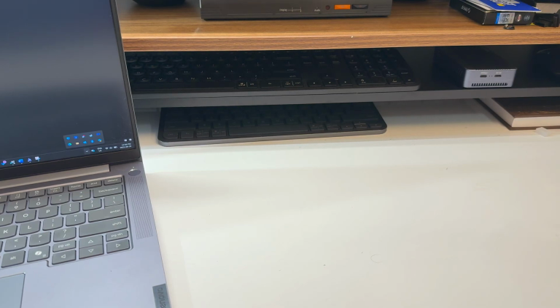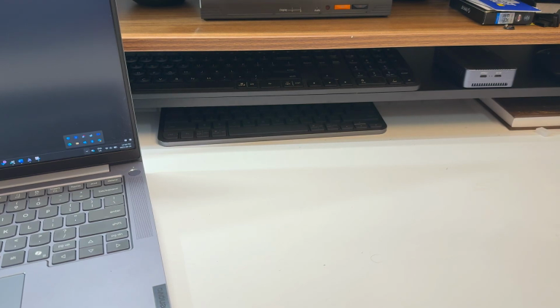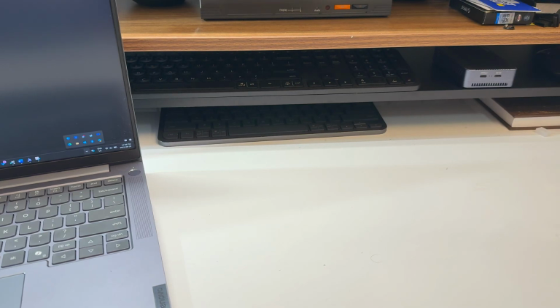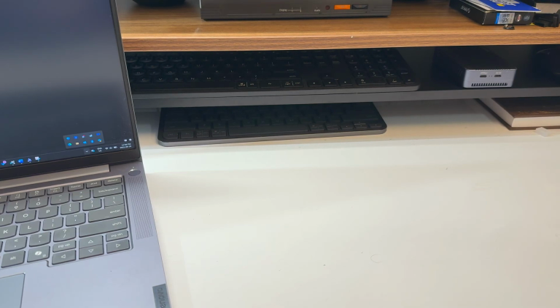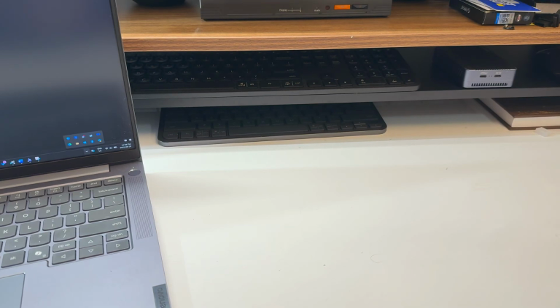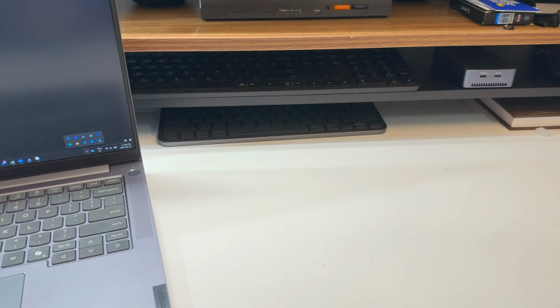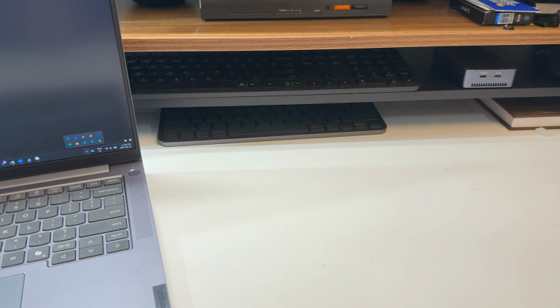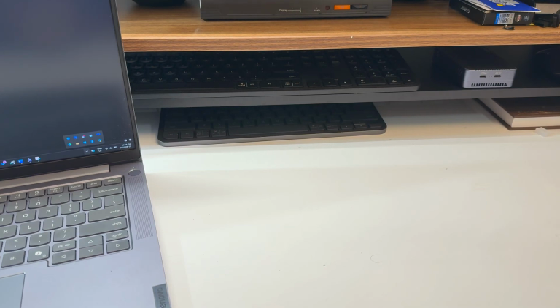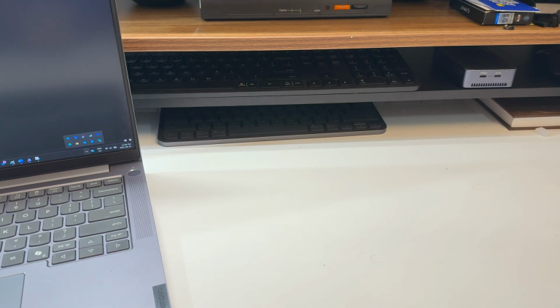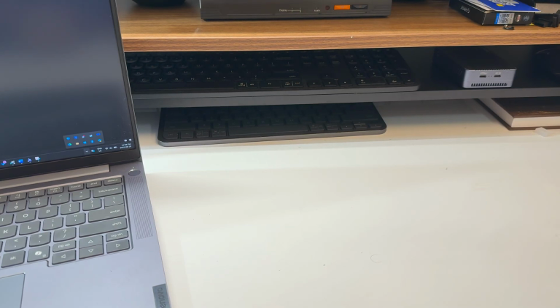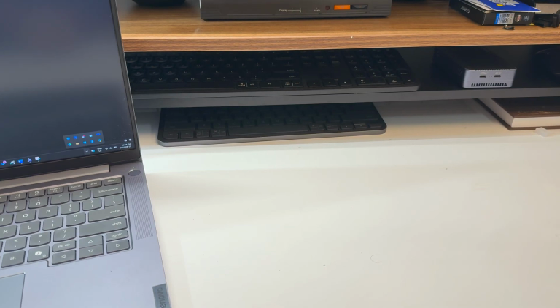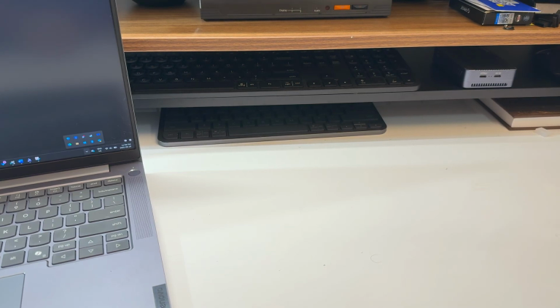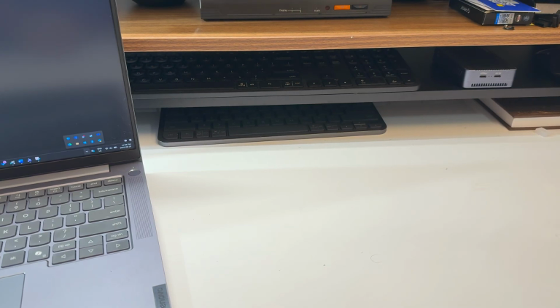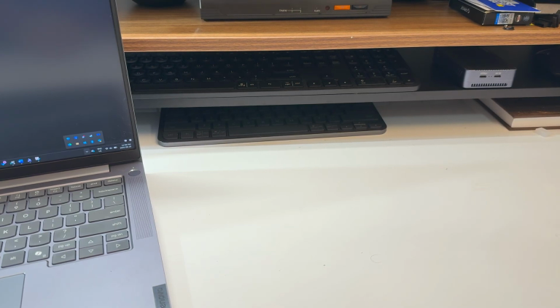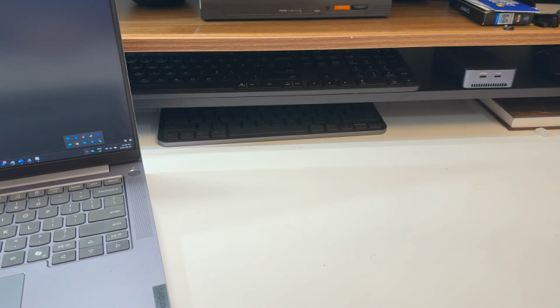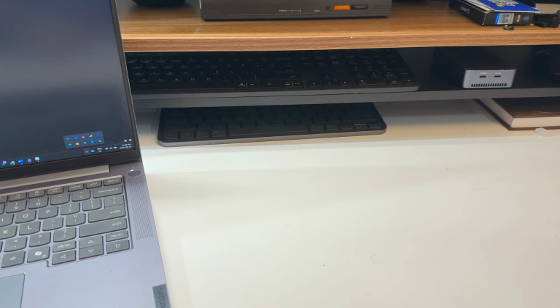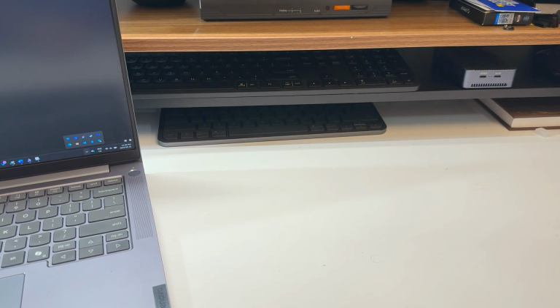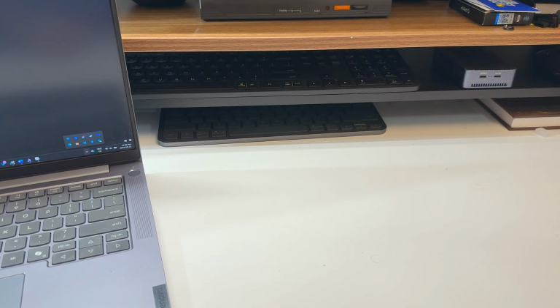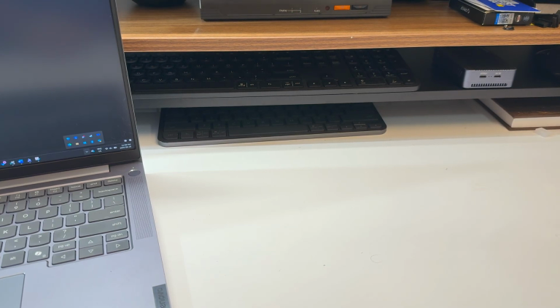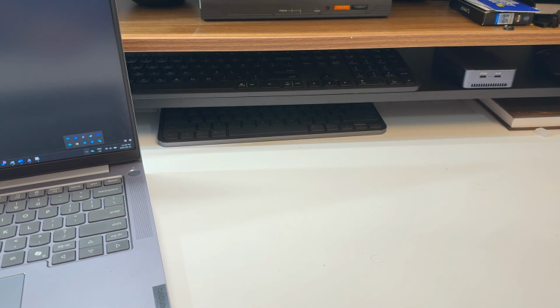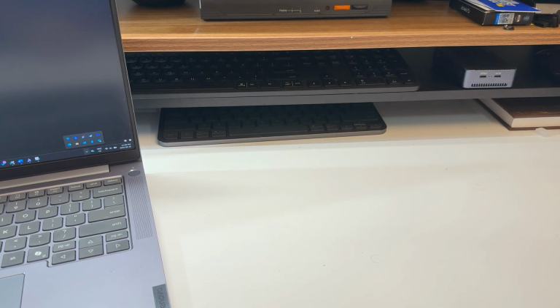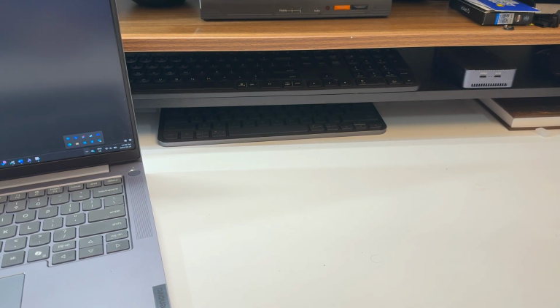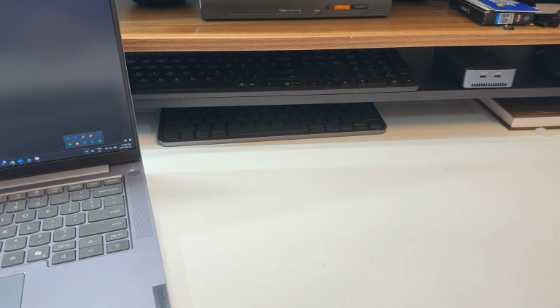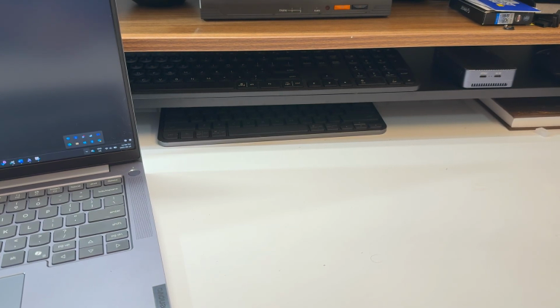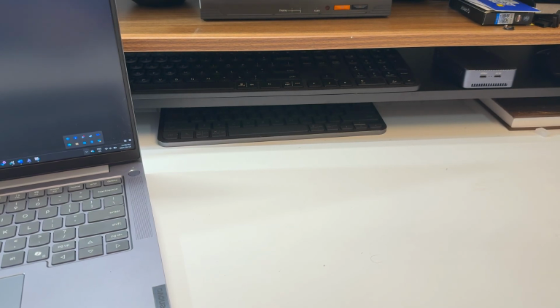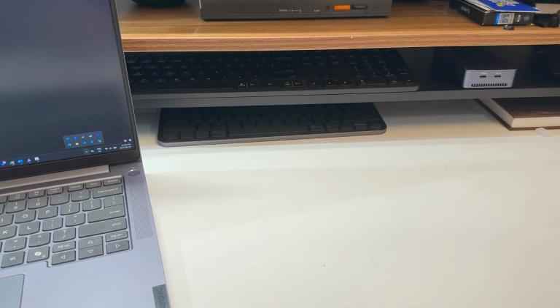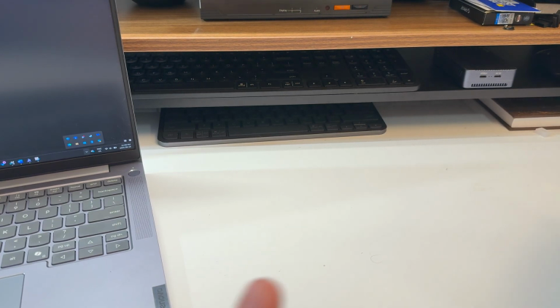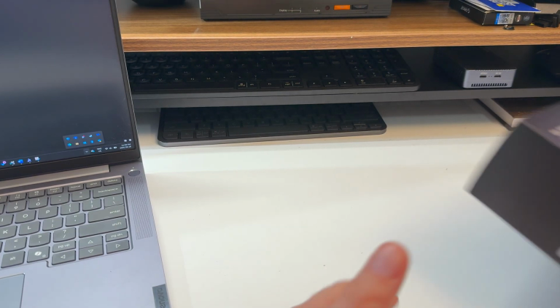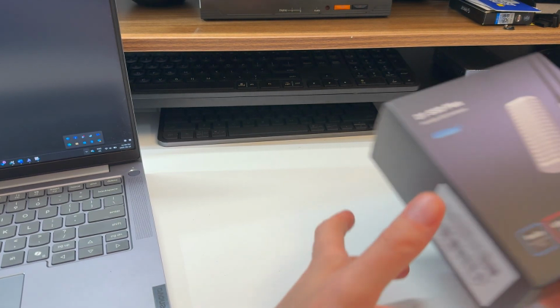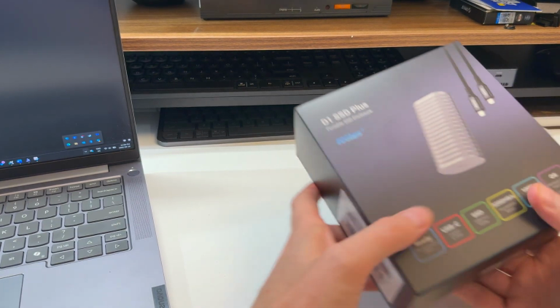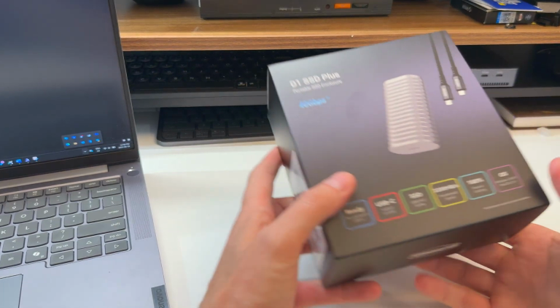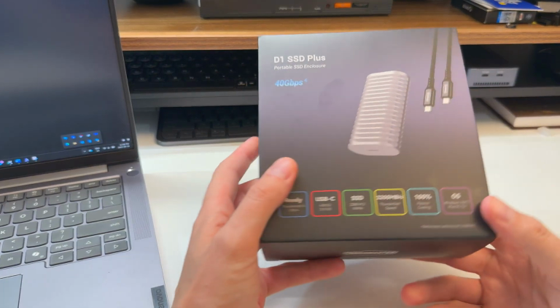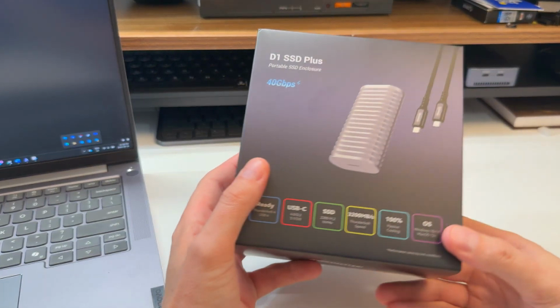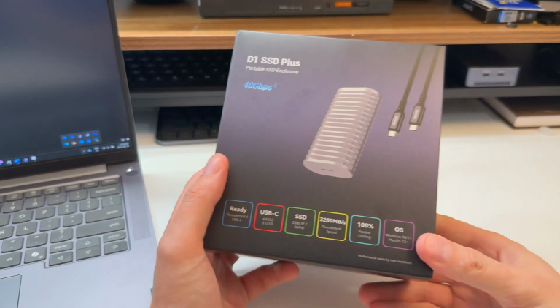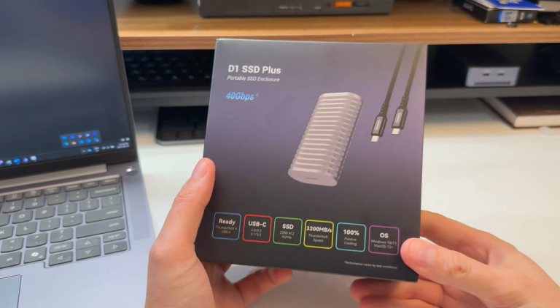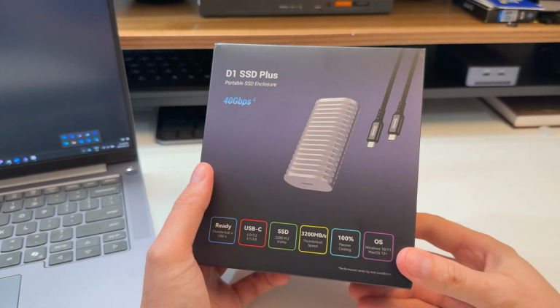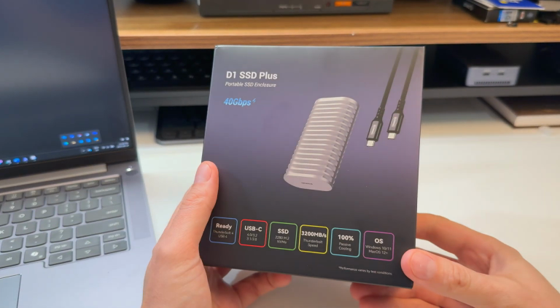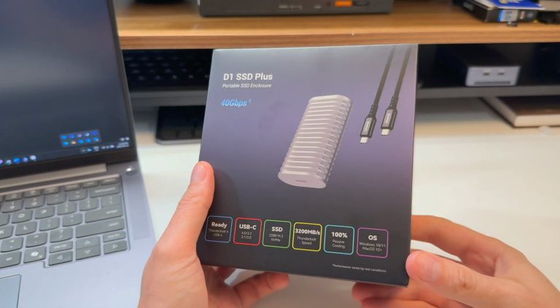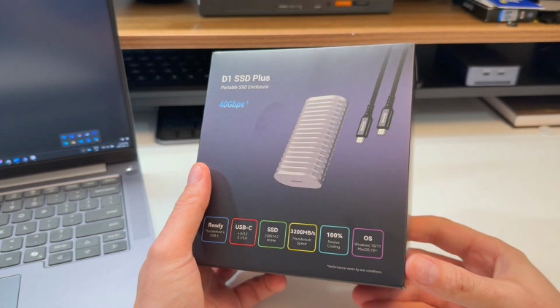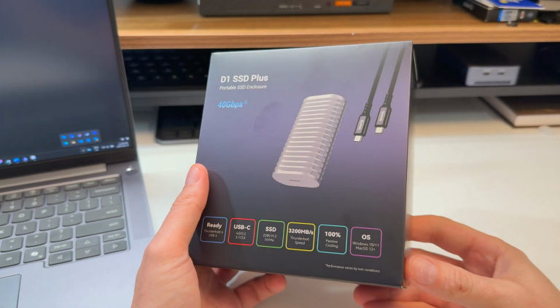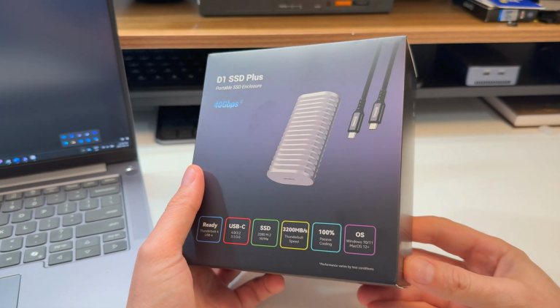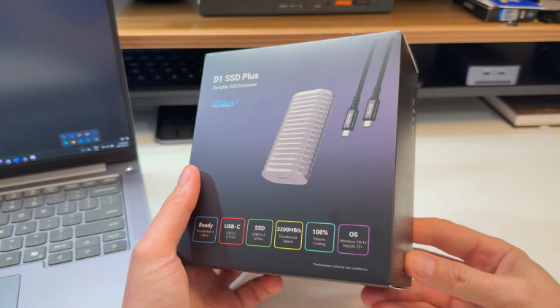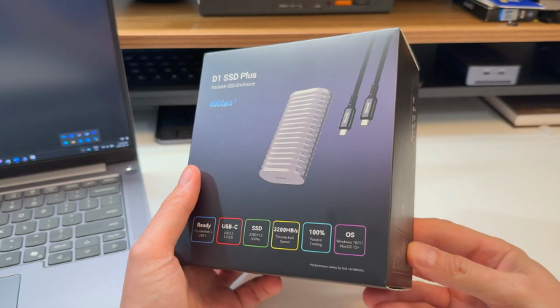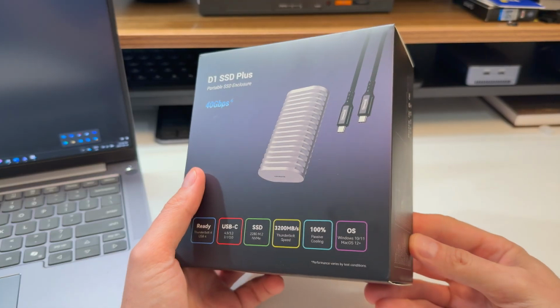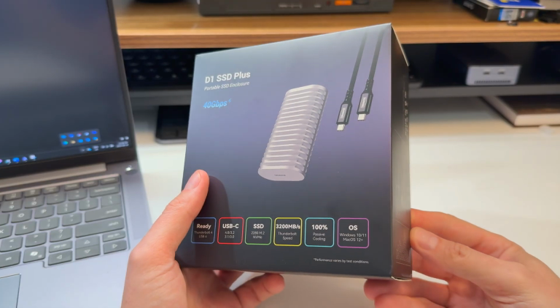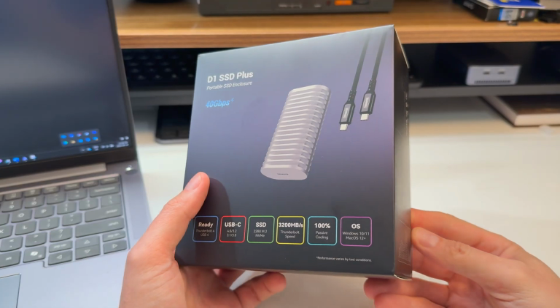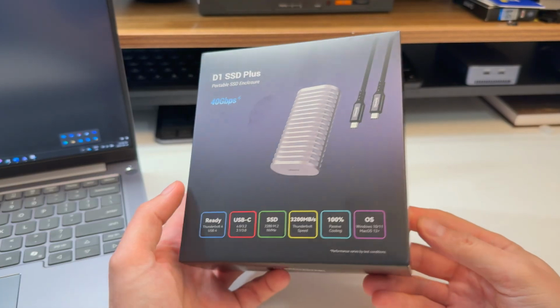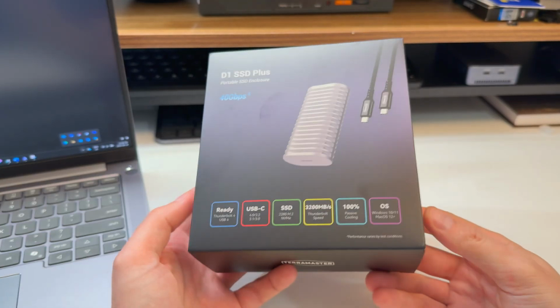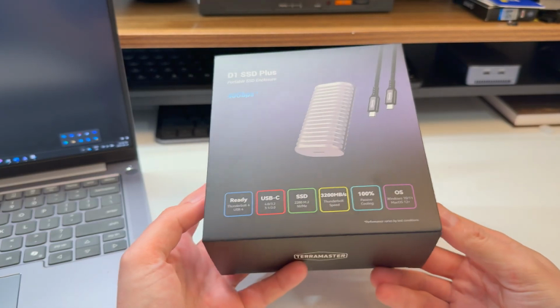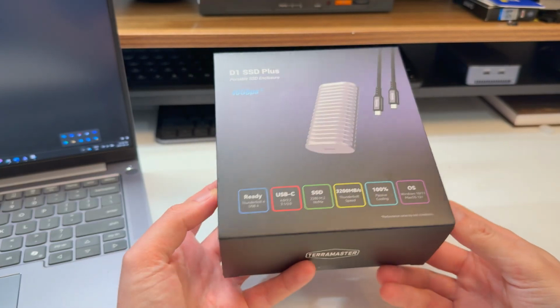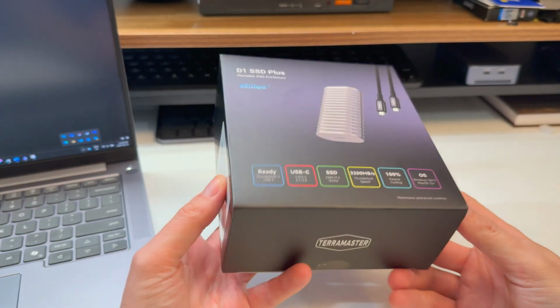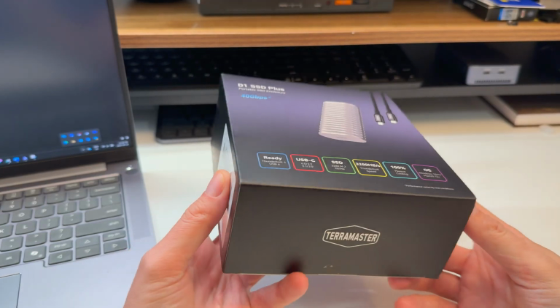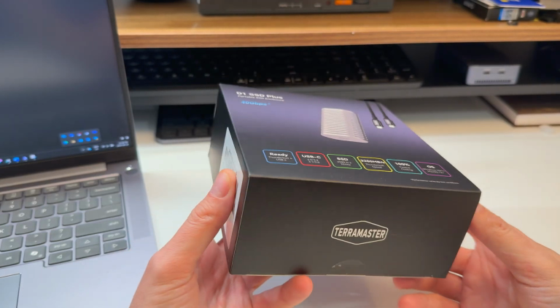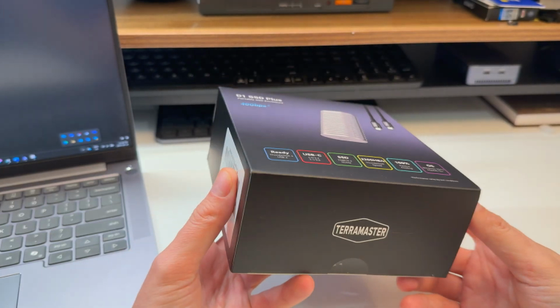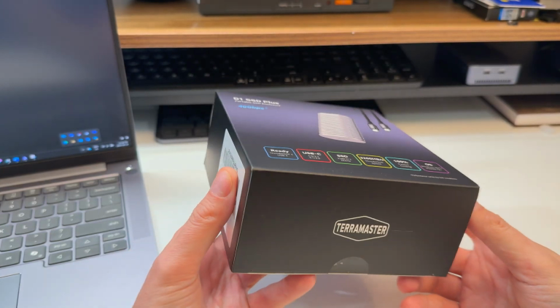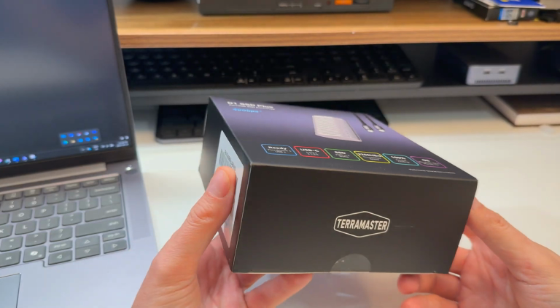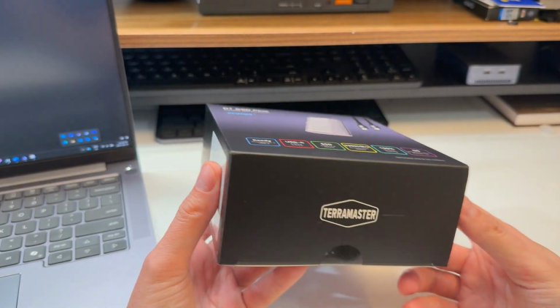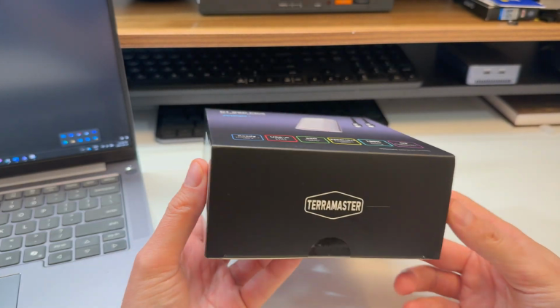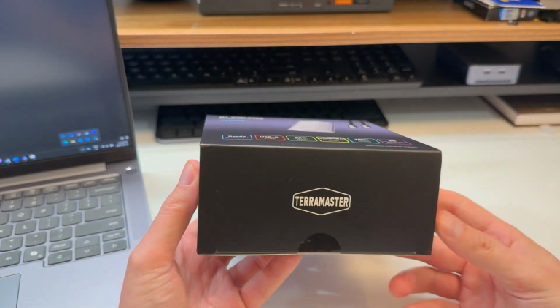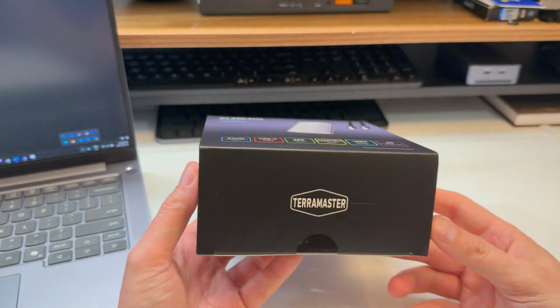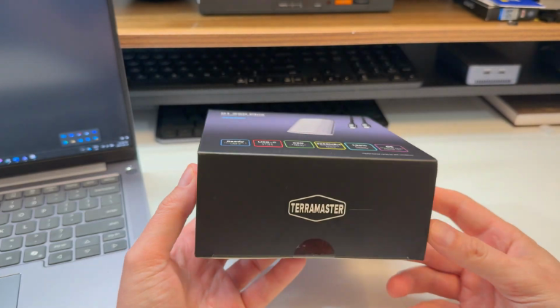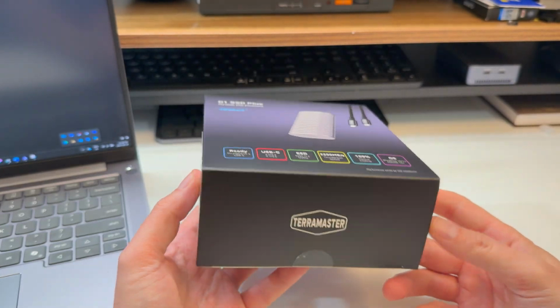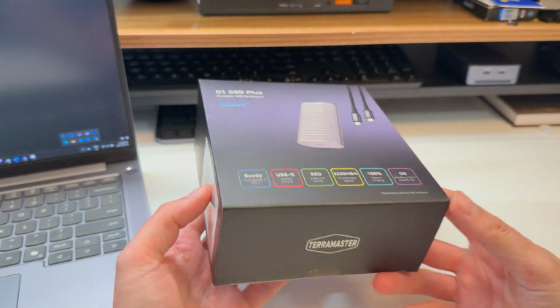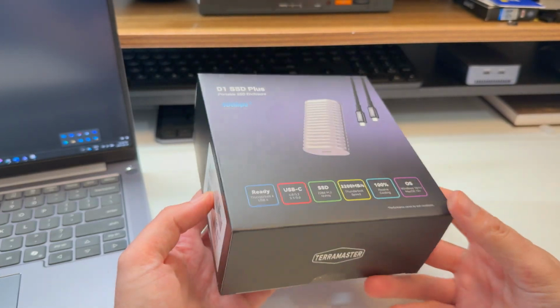Today's video should be very straightforward. We're going to be testing some storage — not the storage itself, but a storage enclosure.